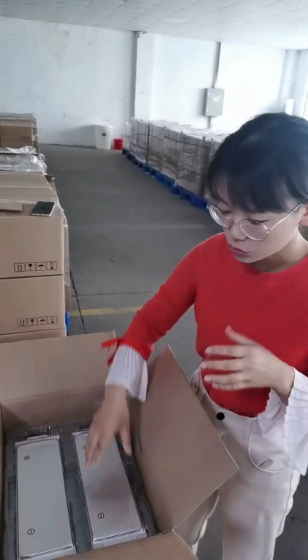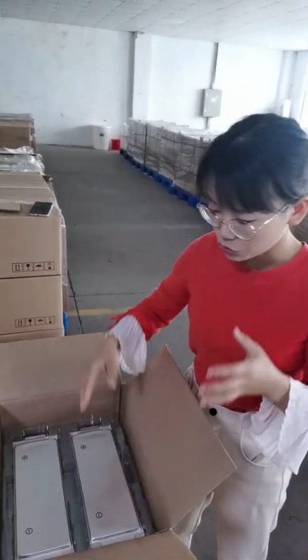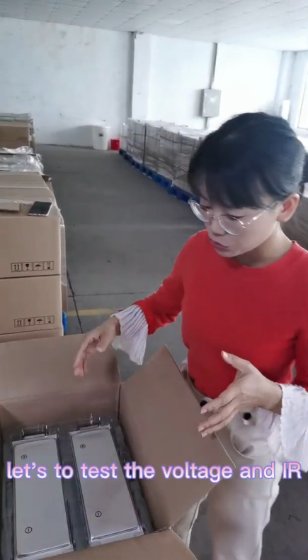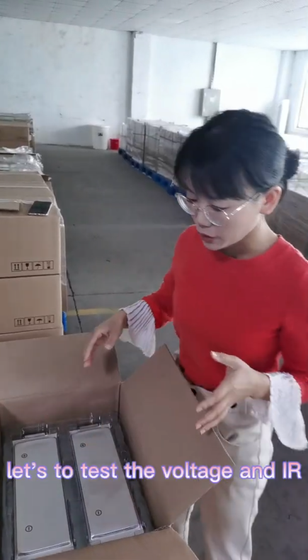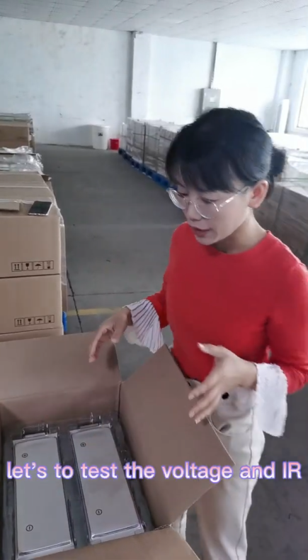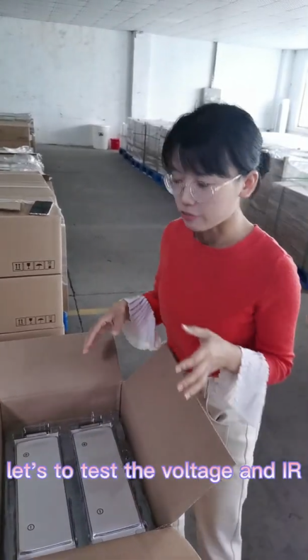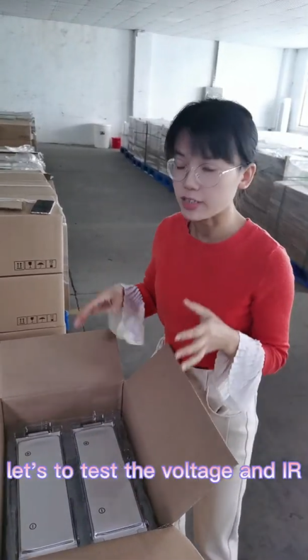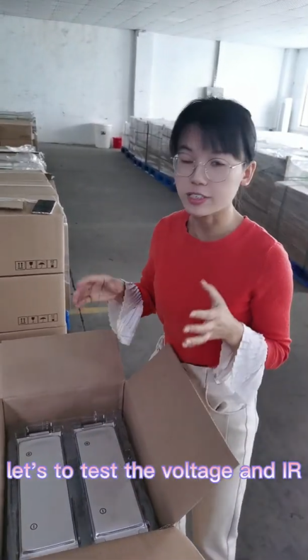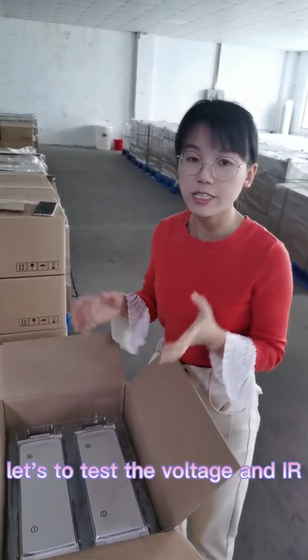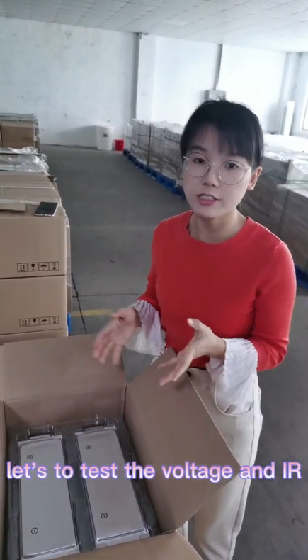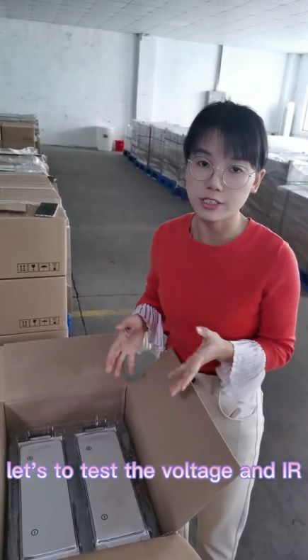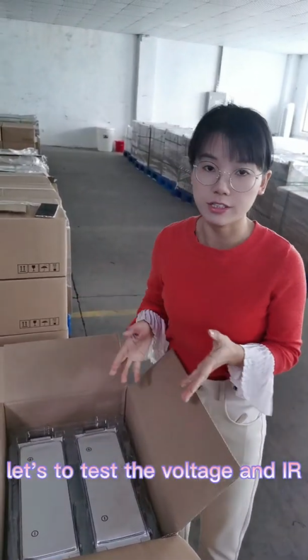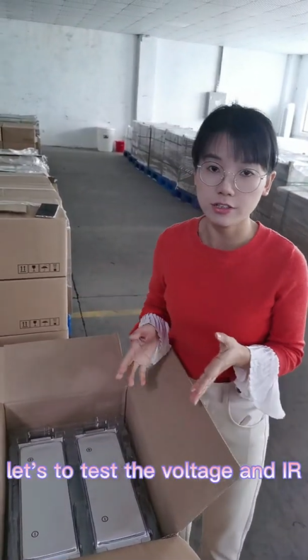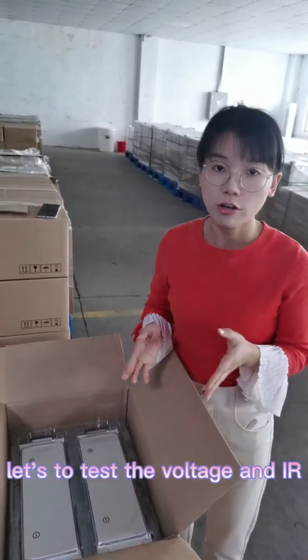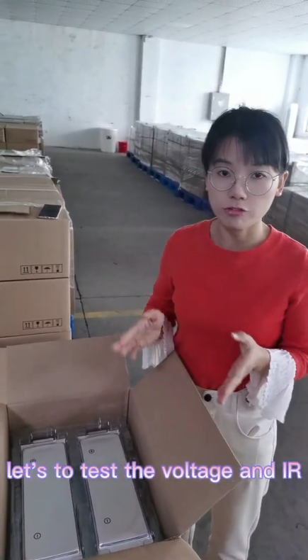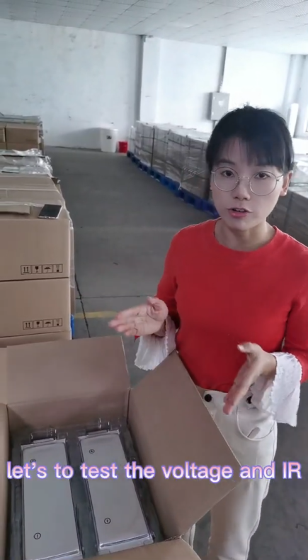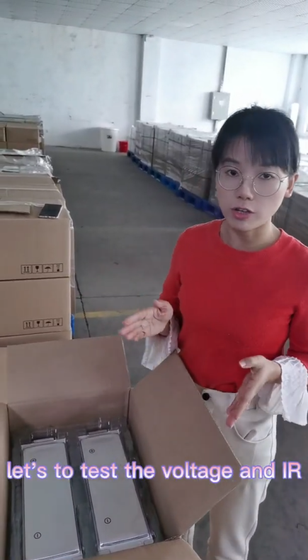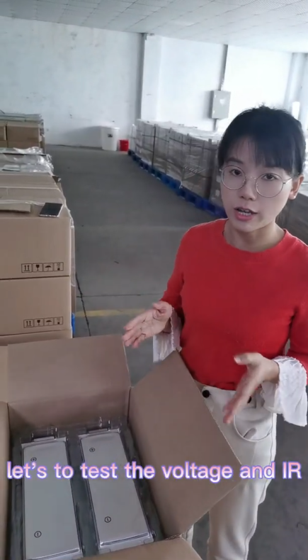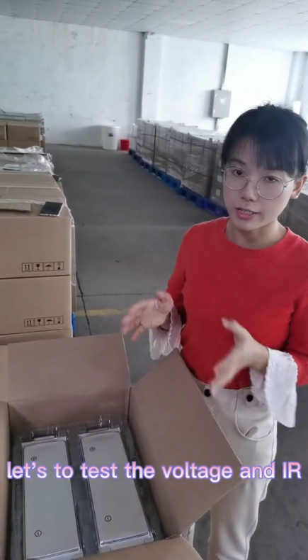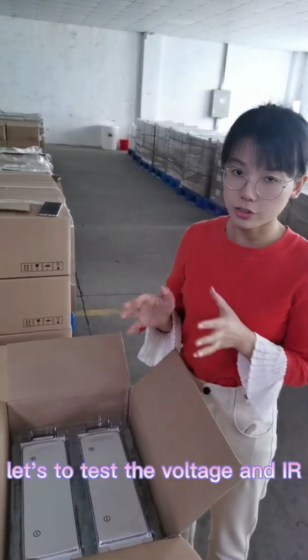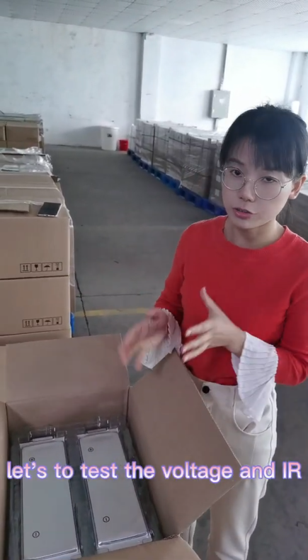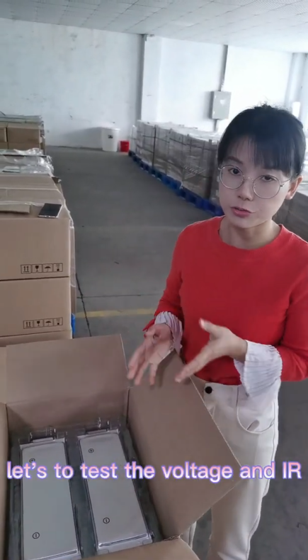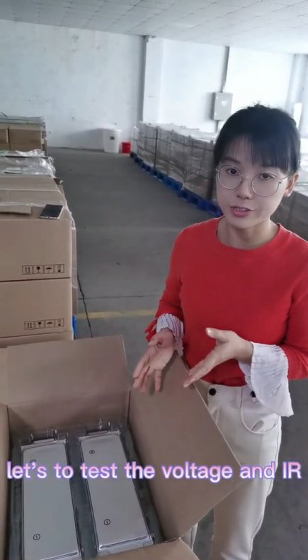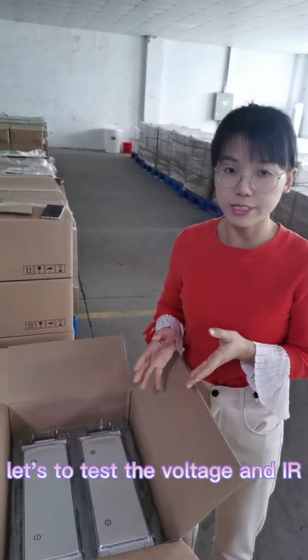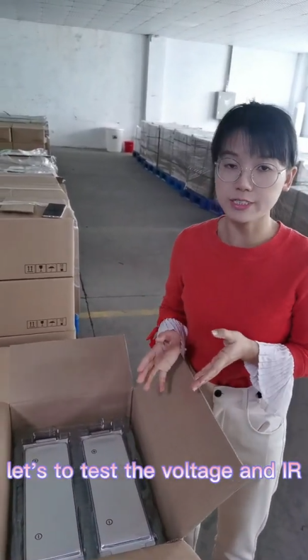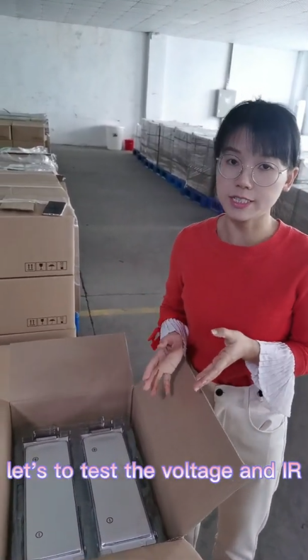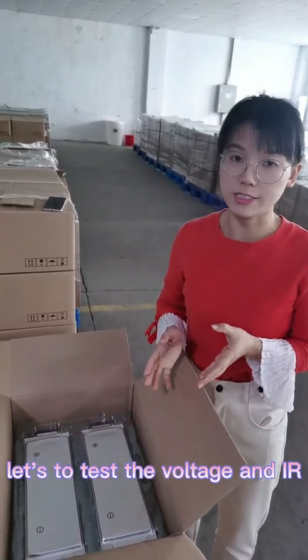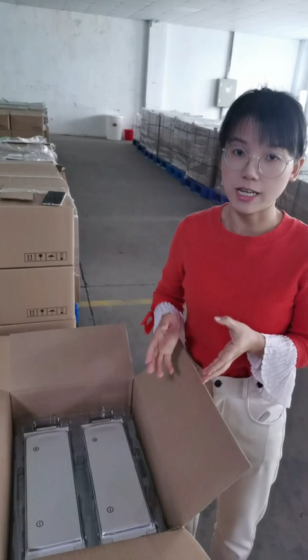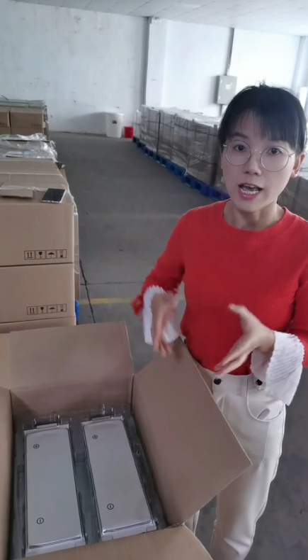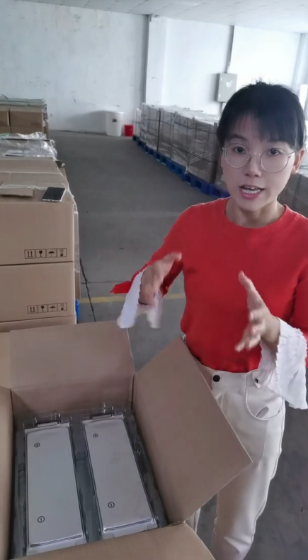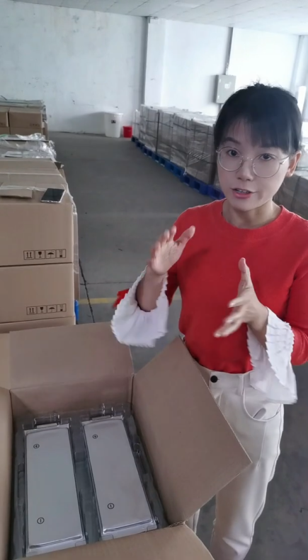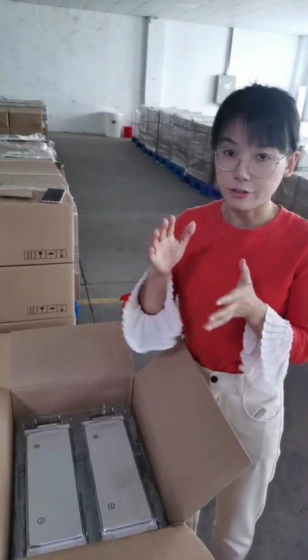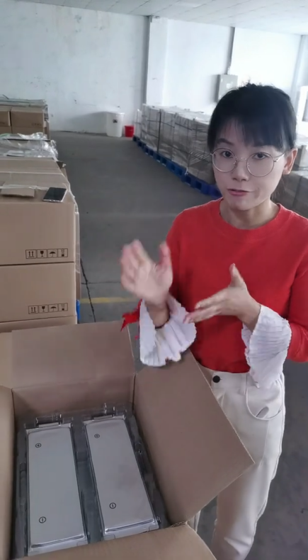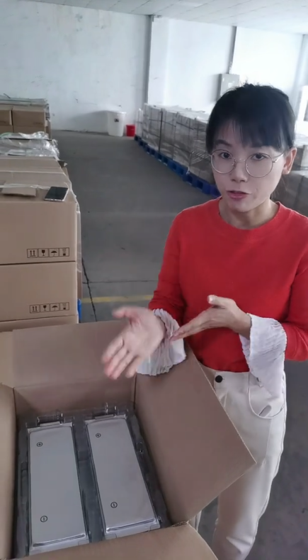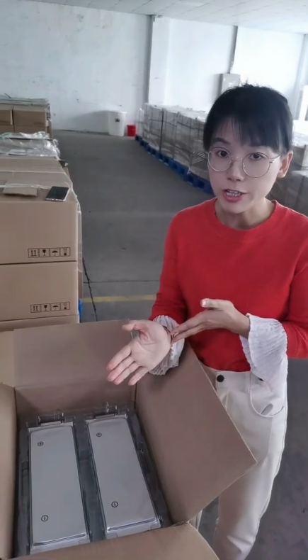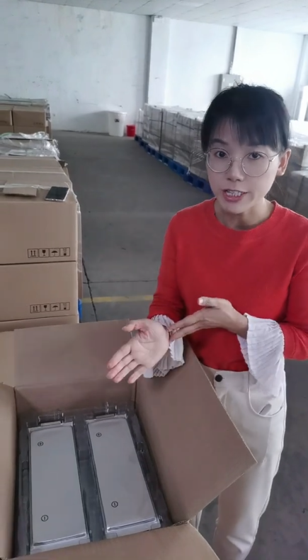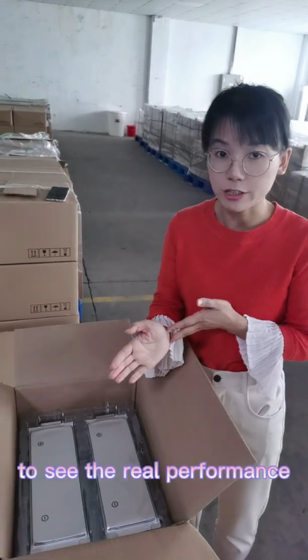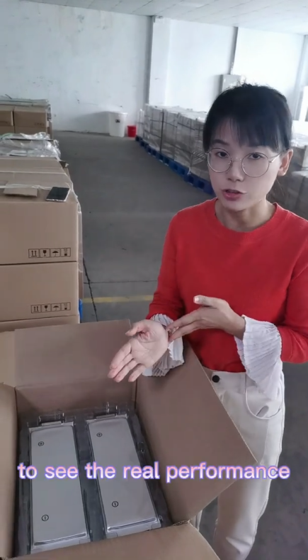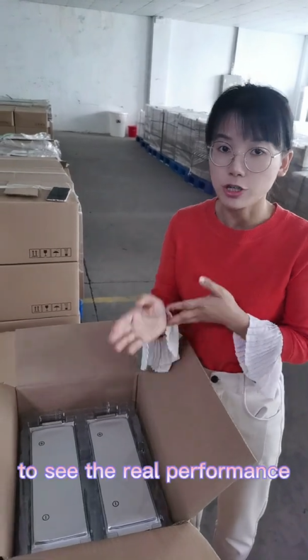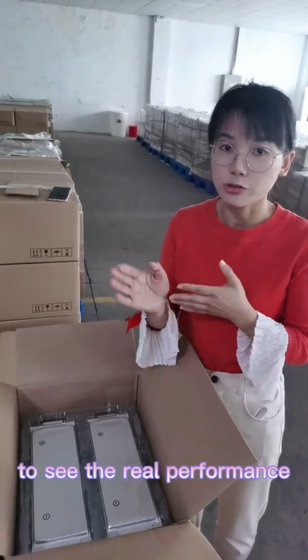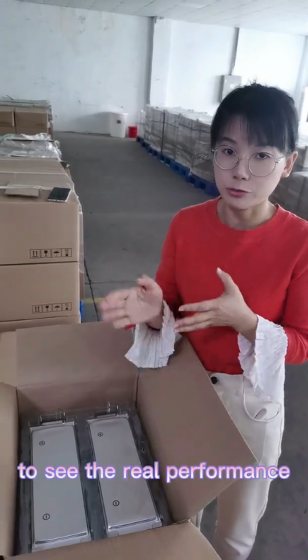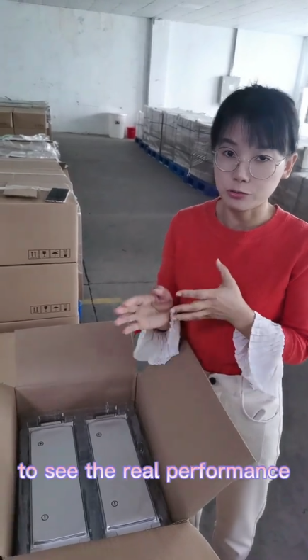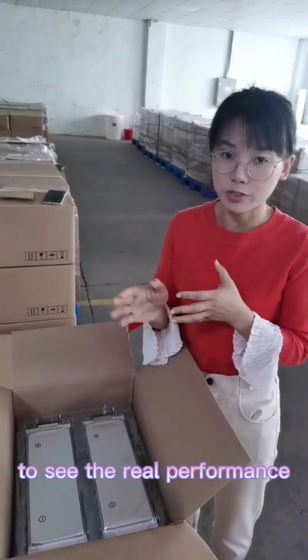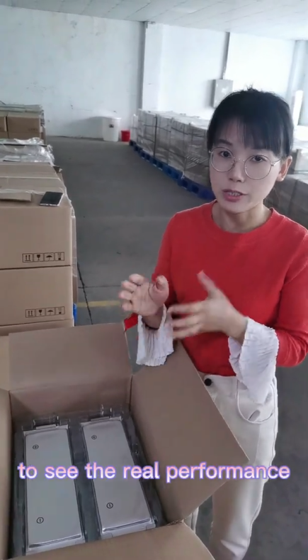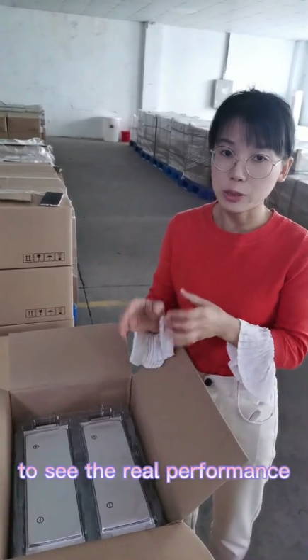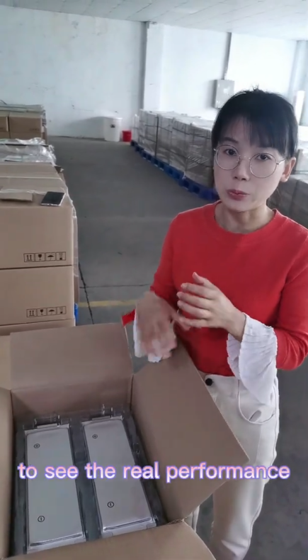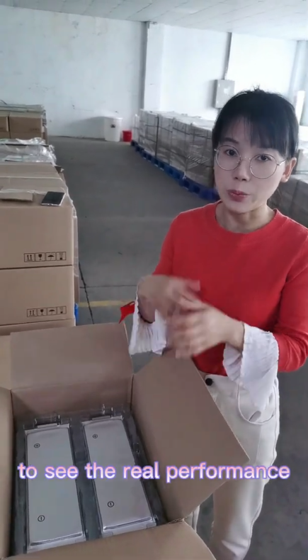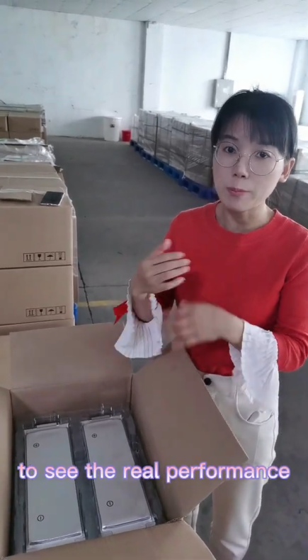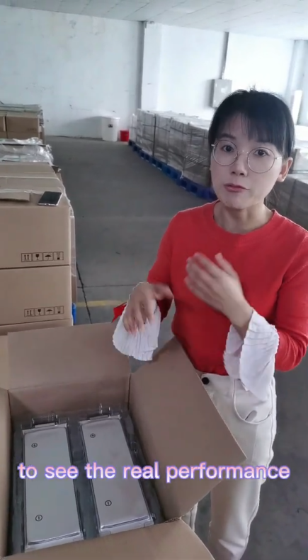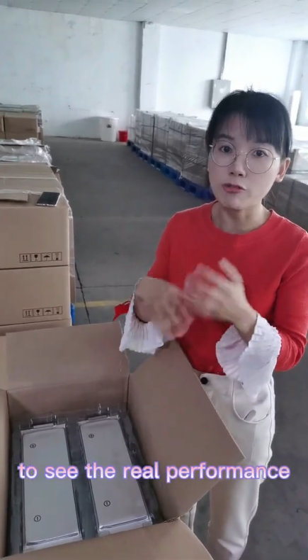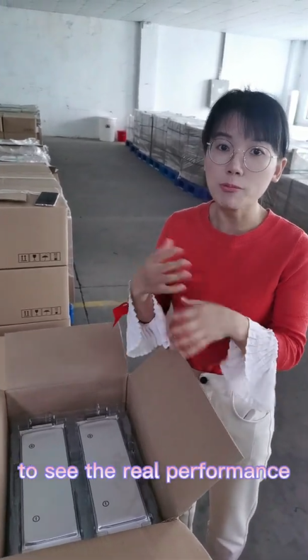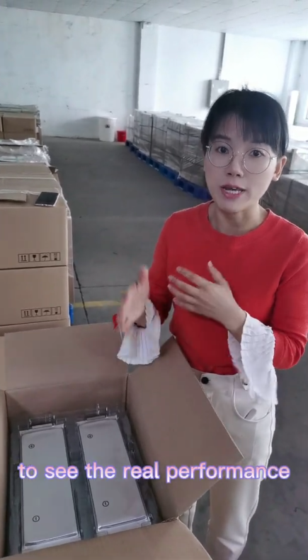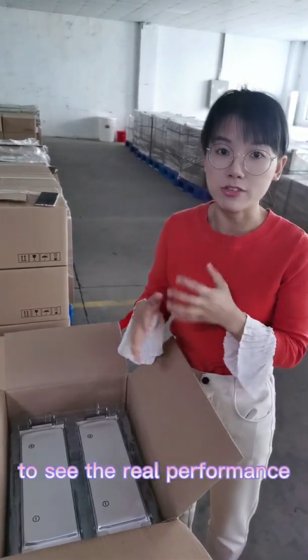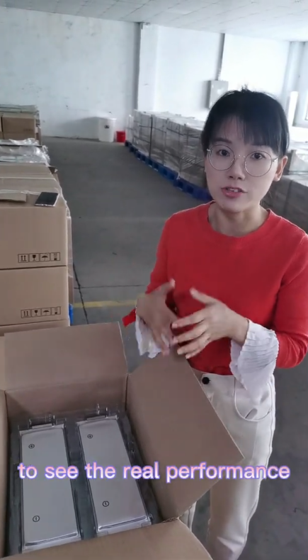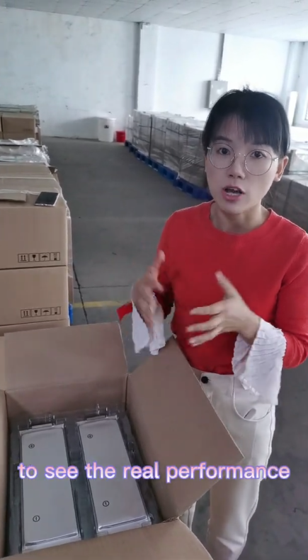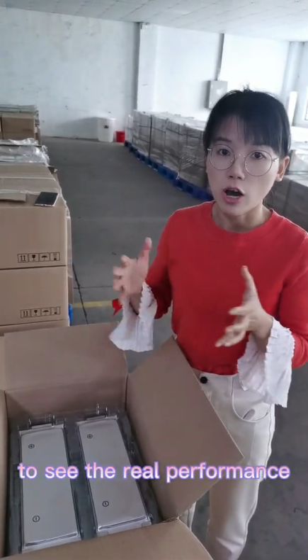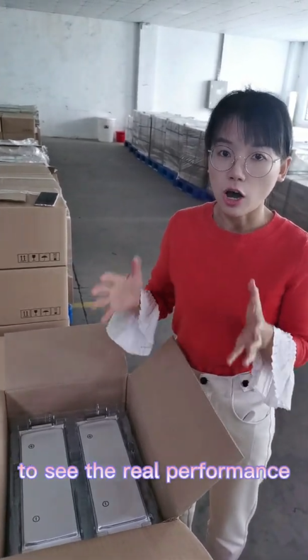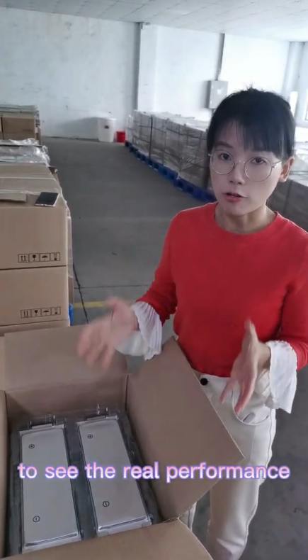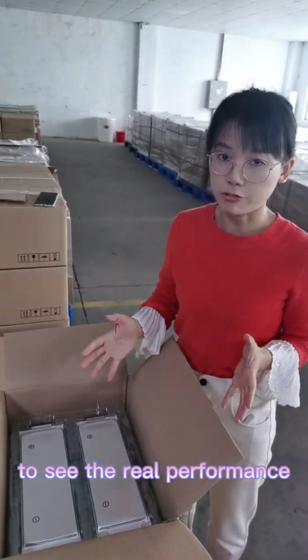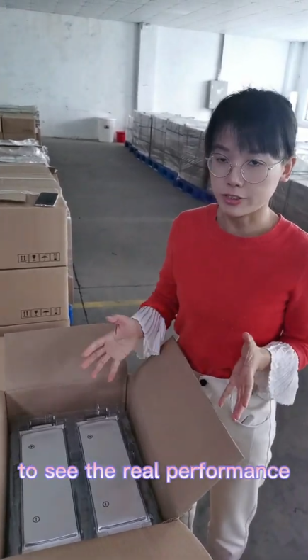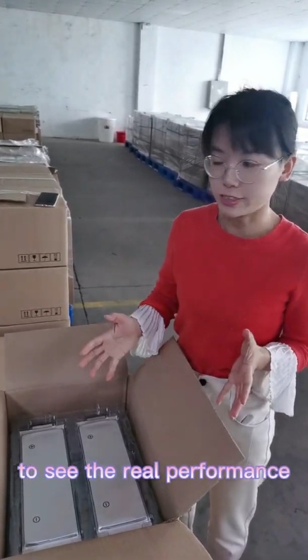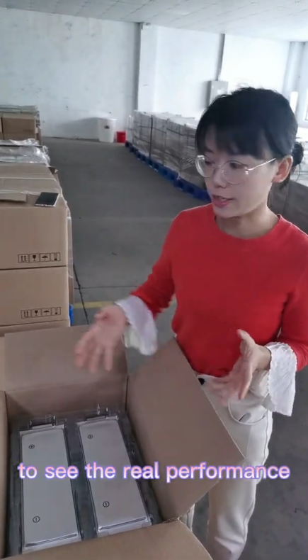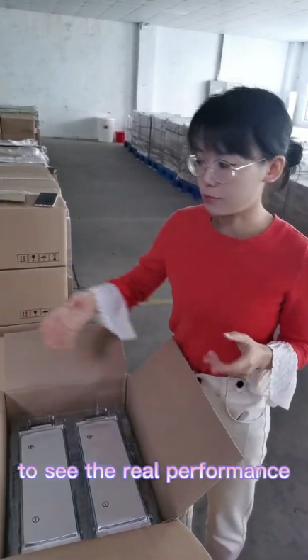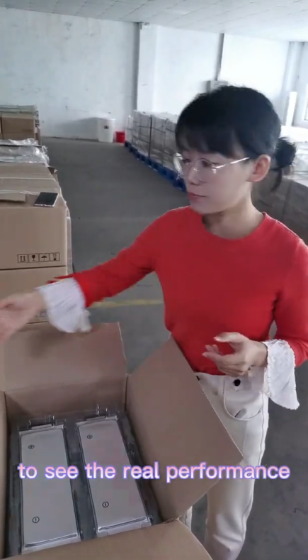Now let's do a test for the internal resistance and the voltage to see the real performance of the cell.